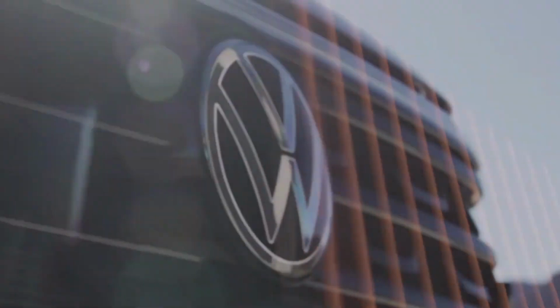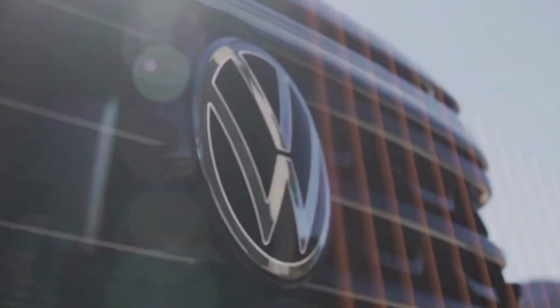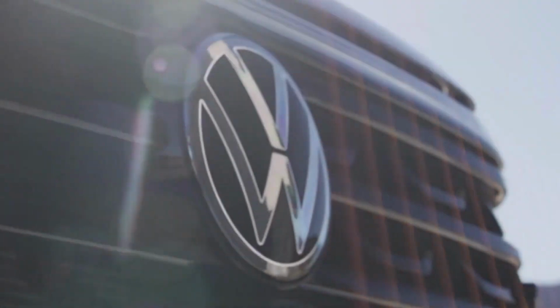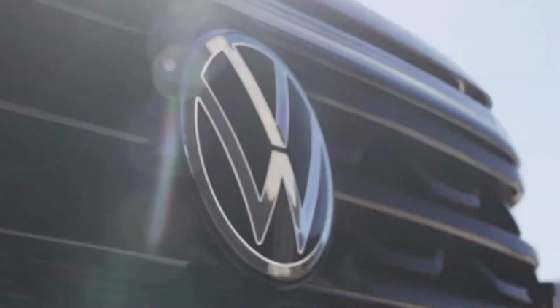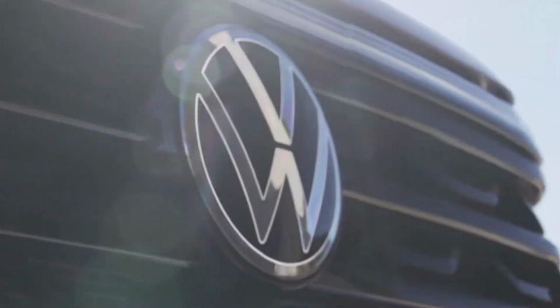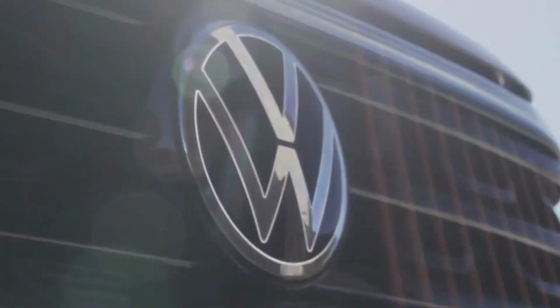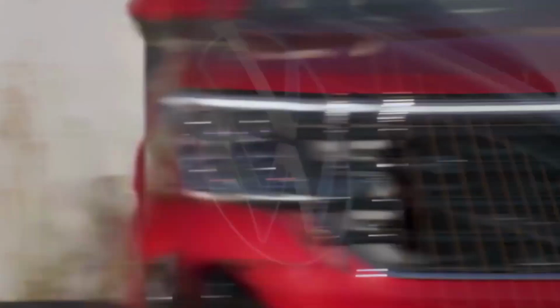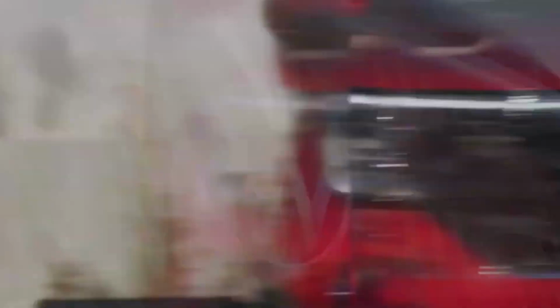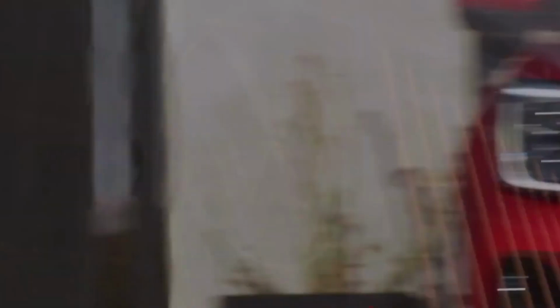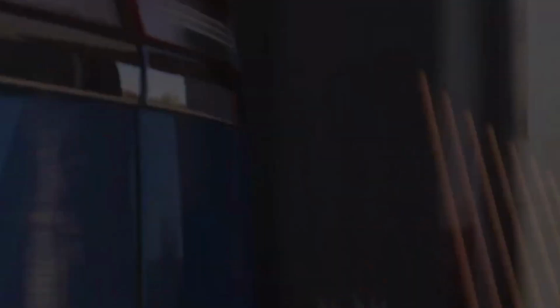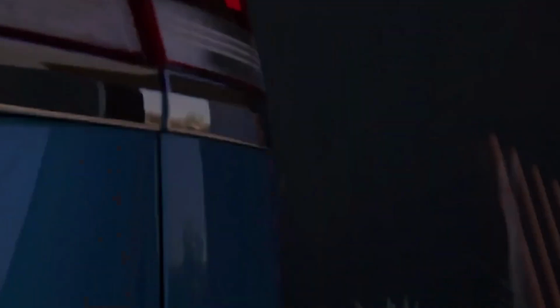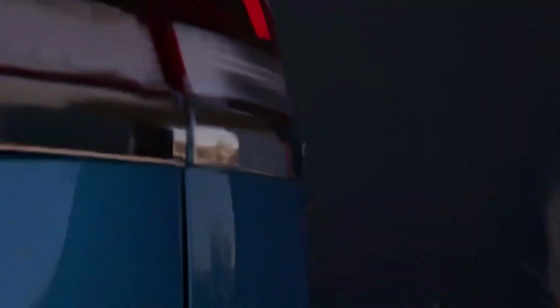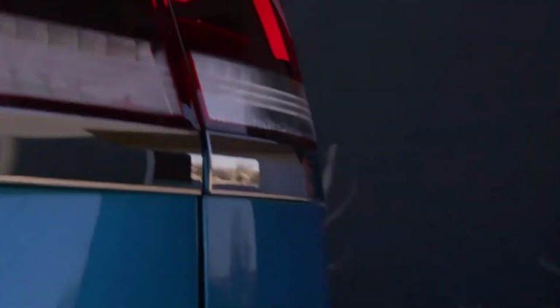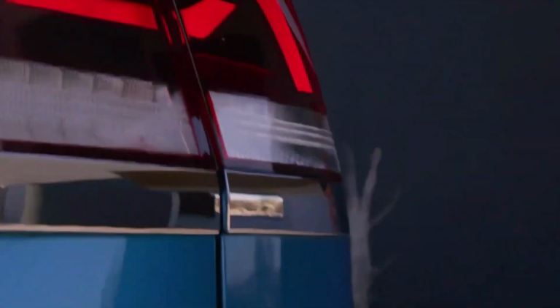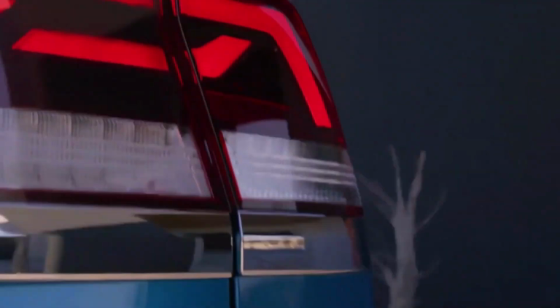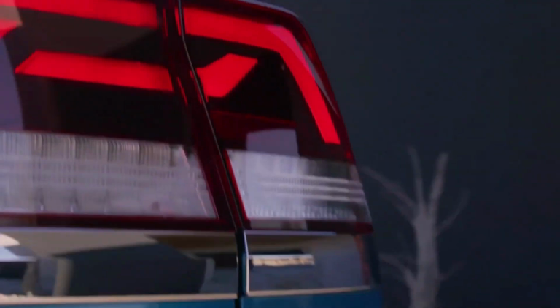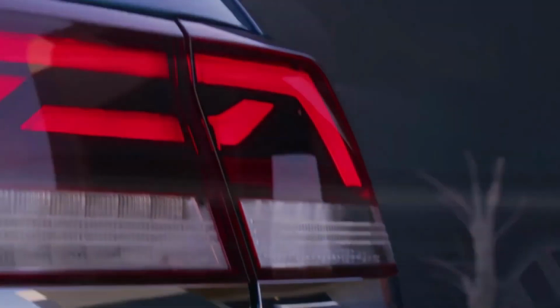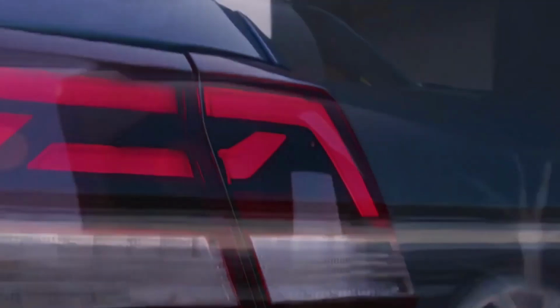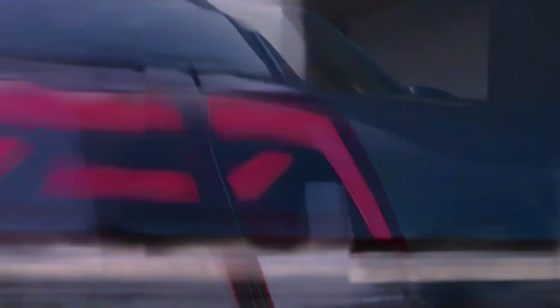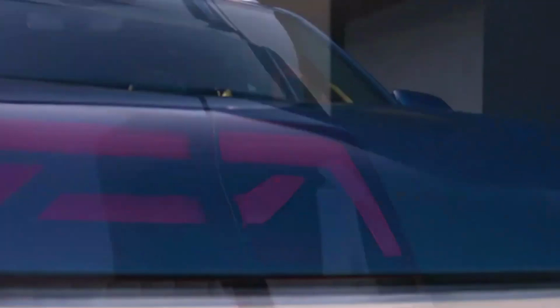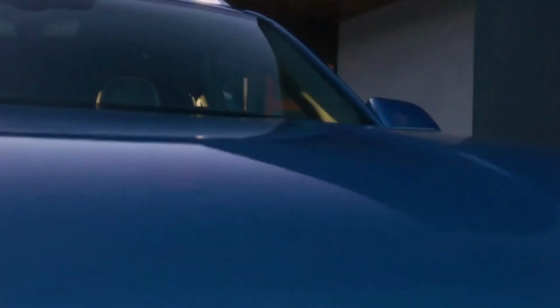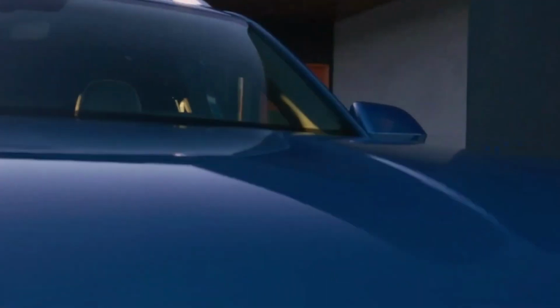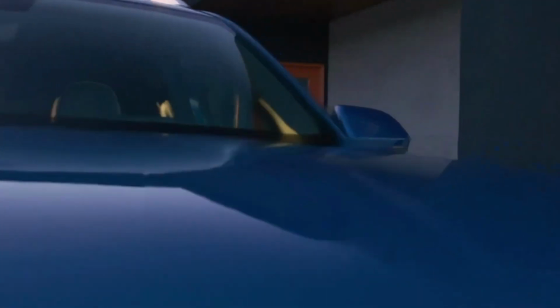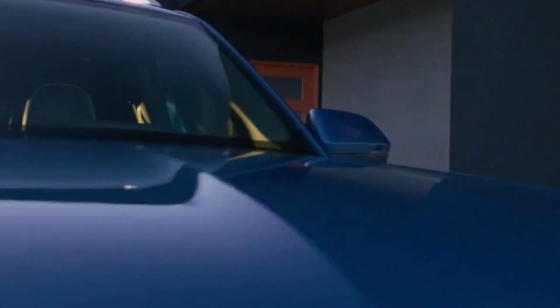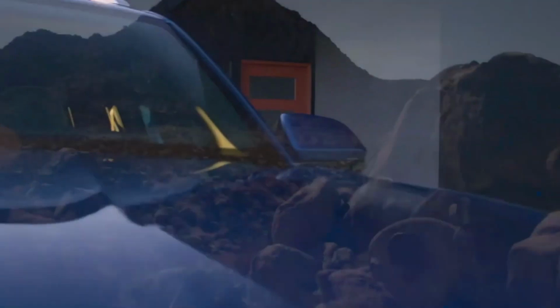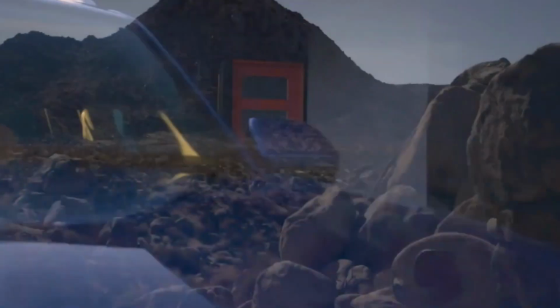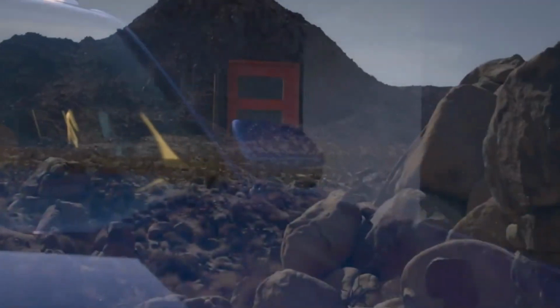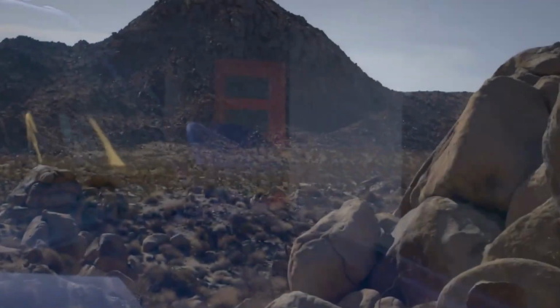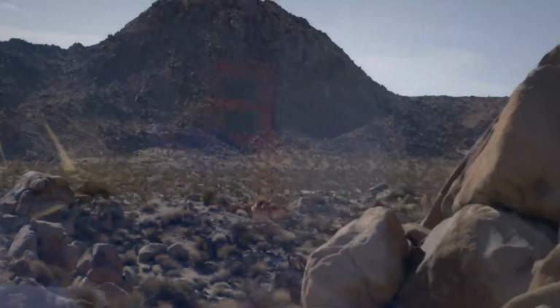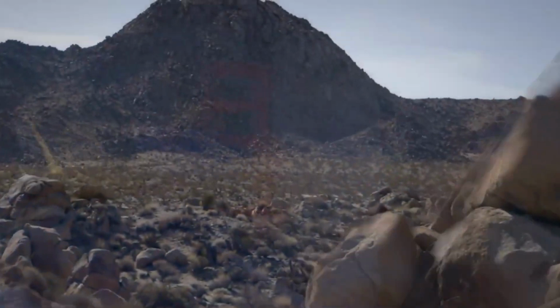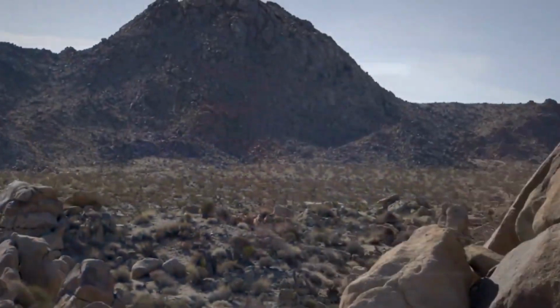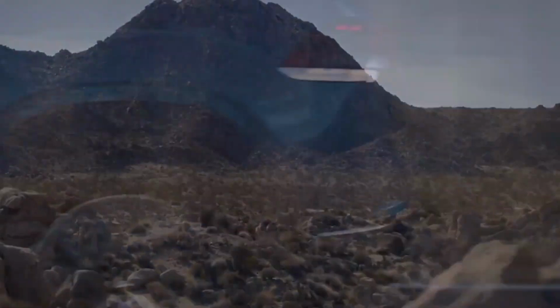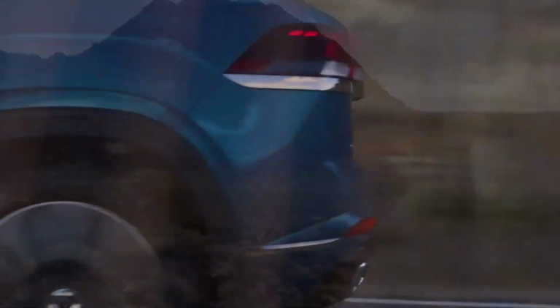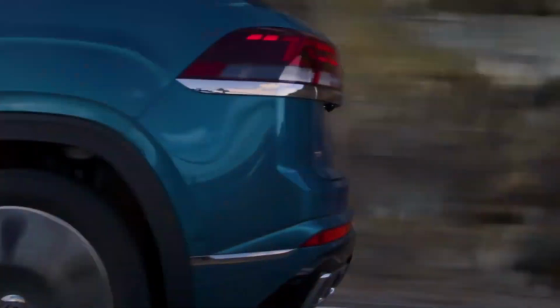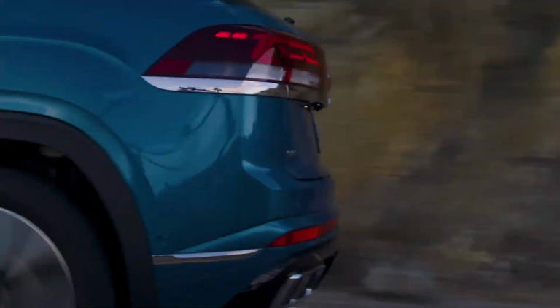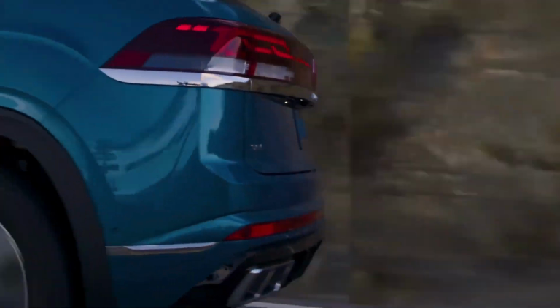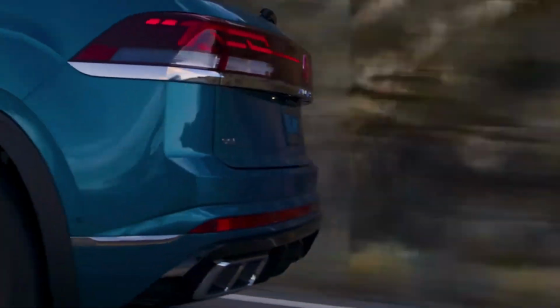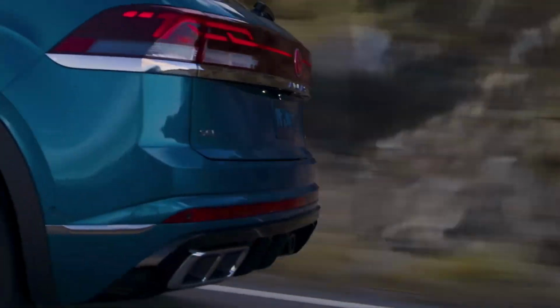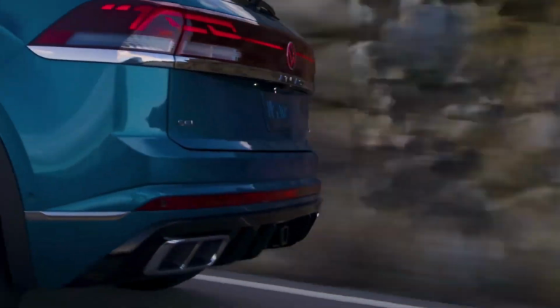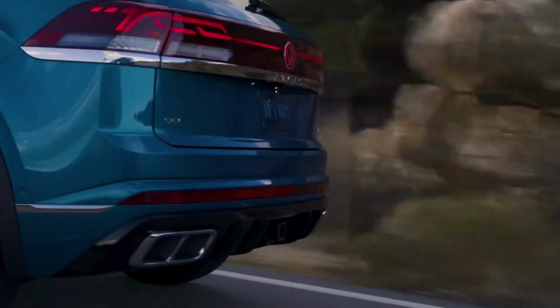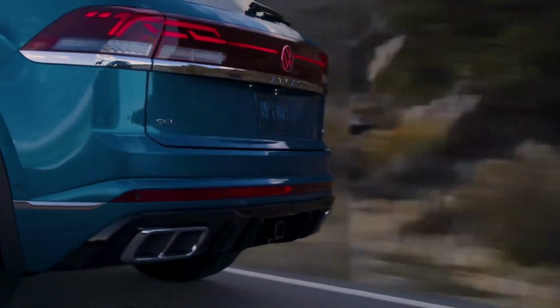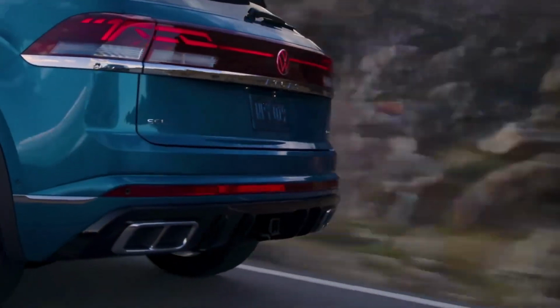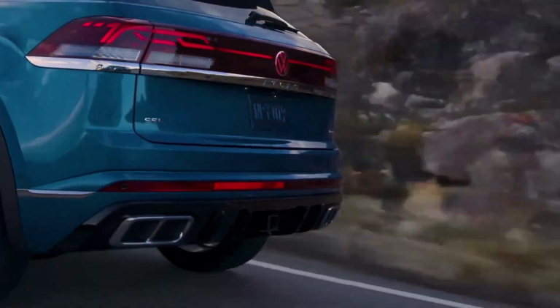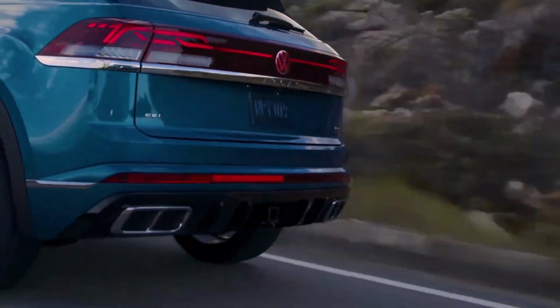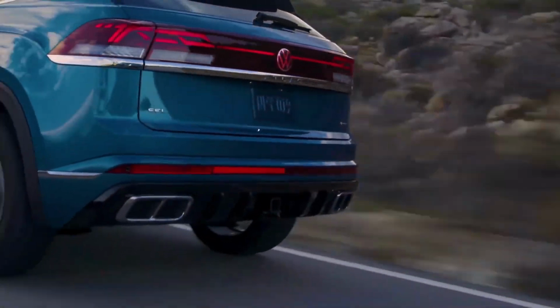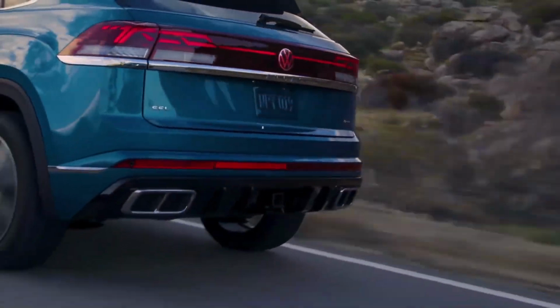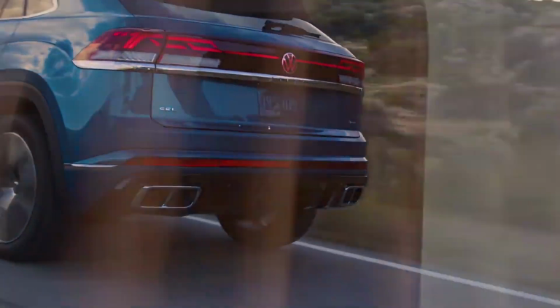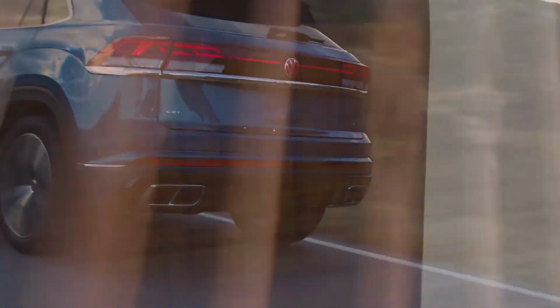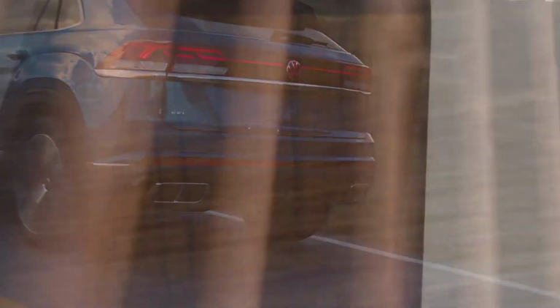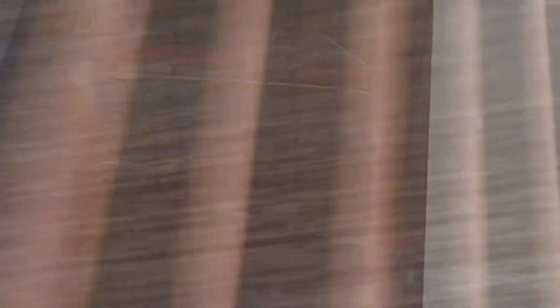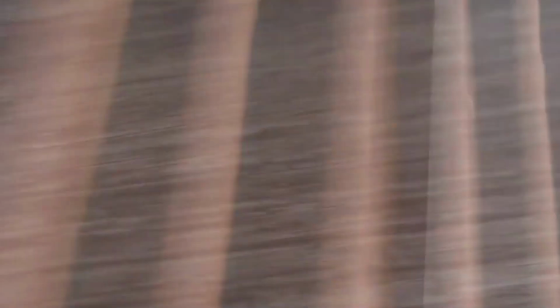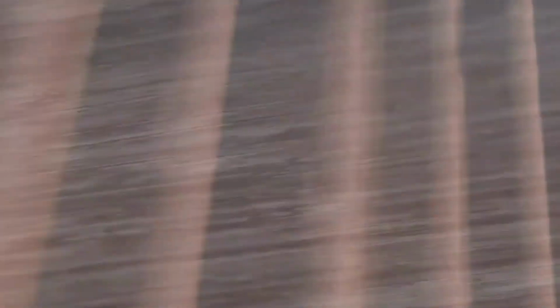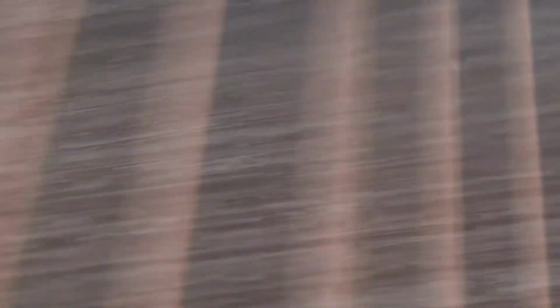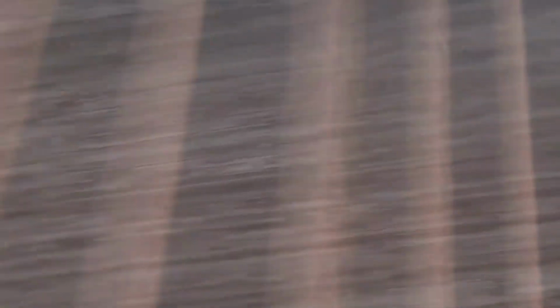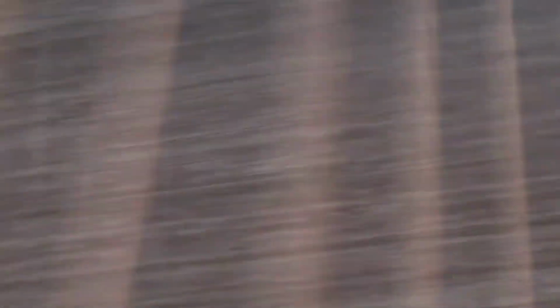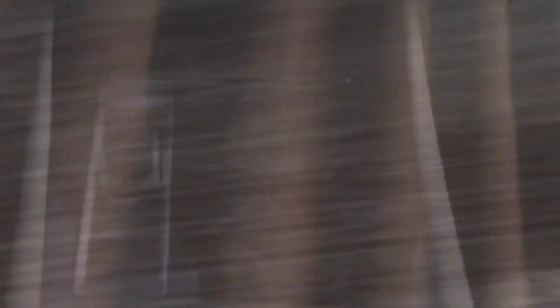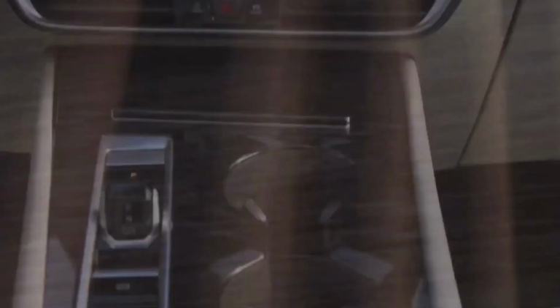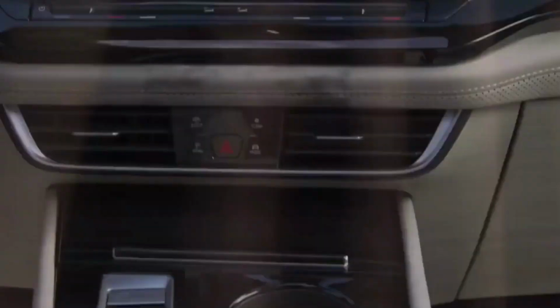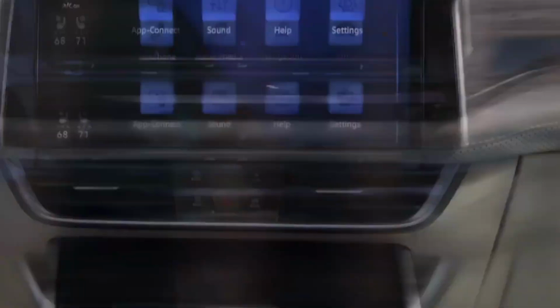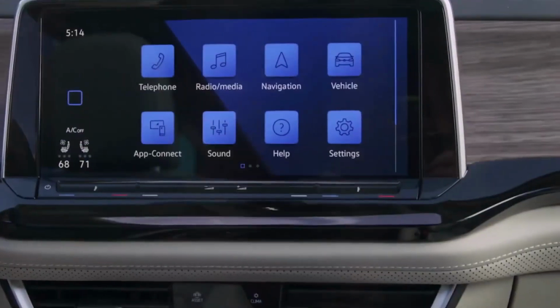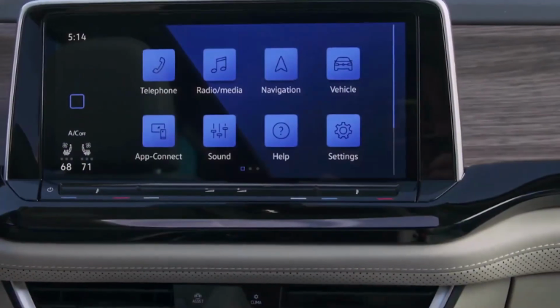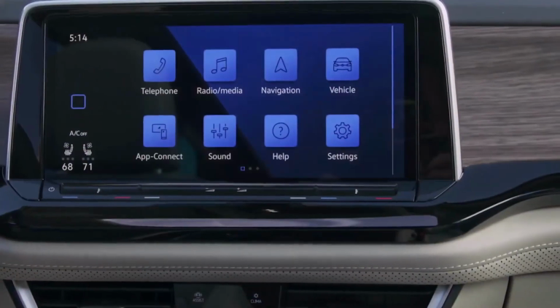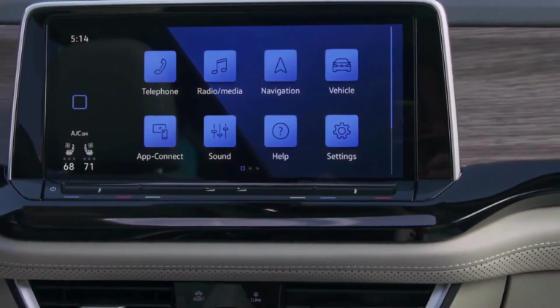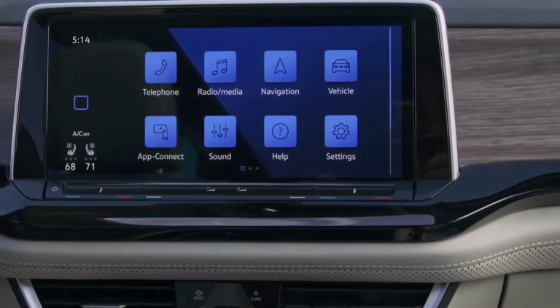10. The 2024 Volkswagen Atlas will go on sale in the United States in the second half of 2023.